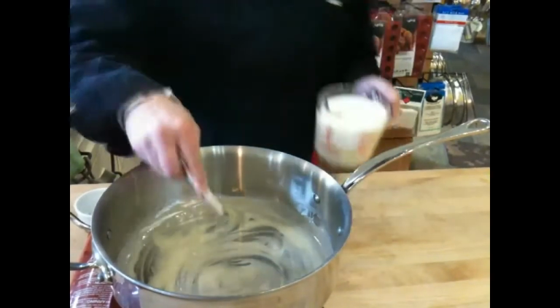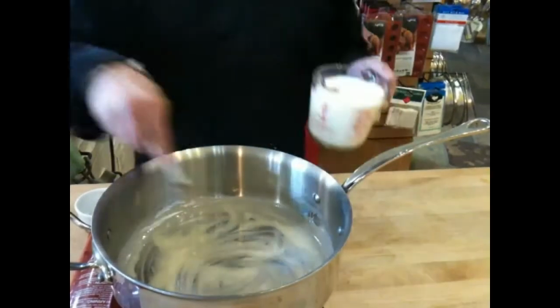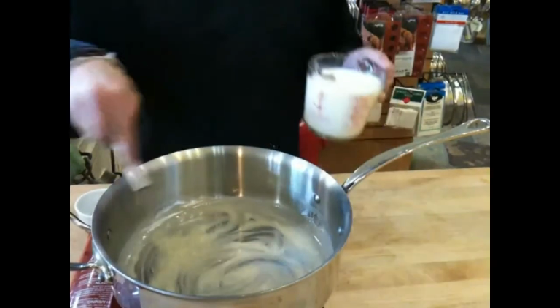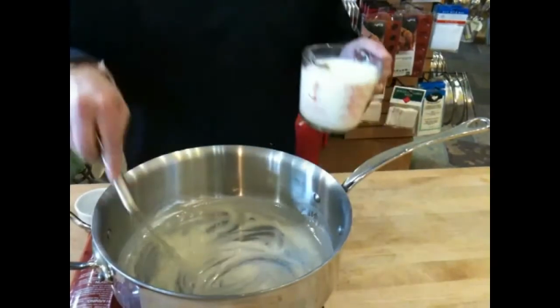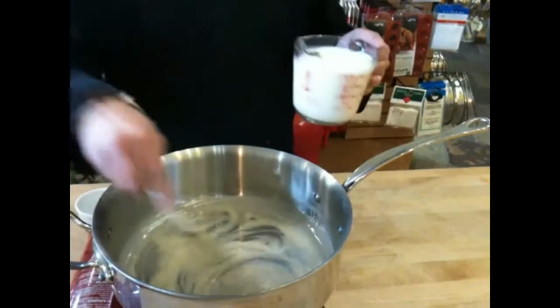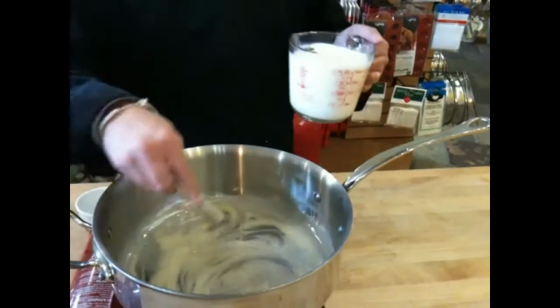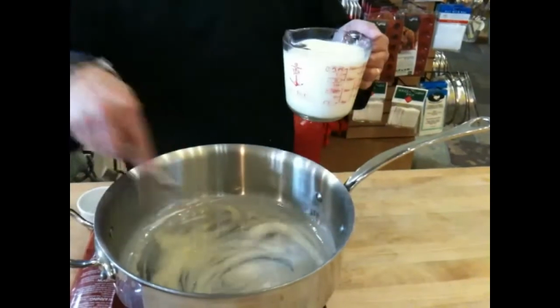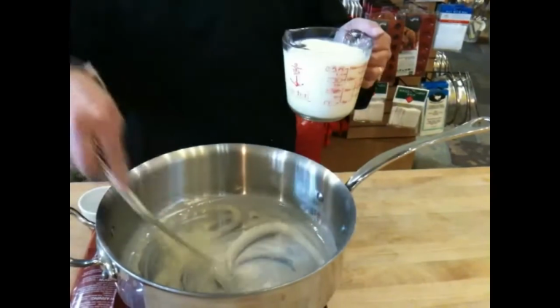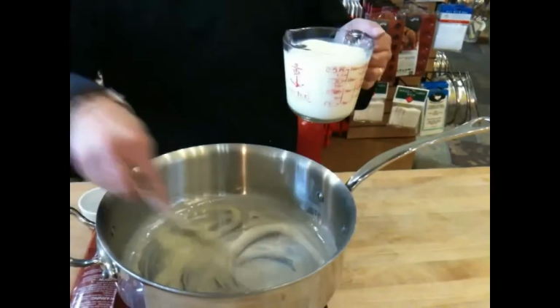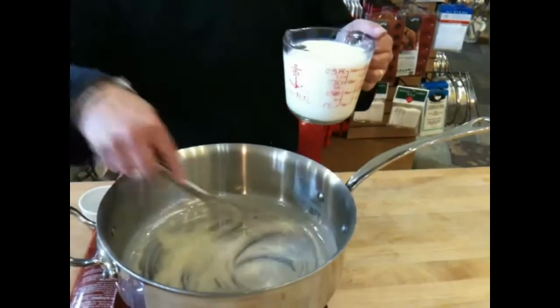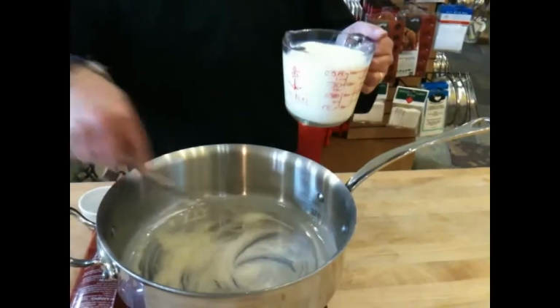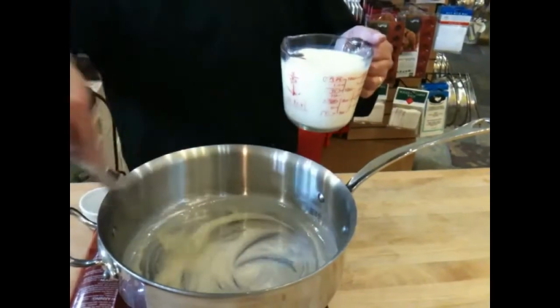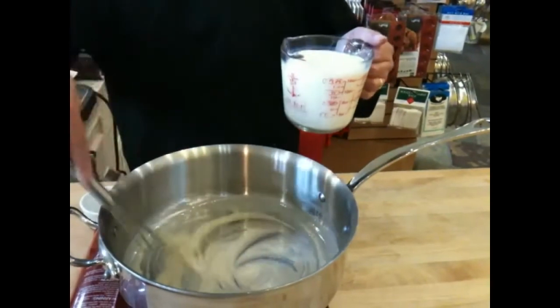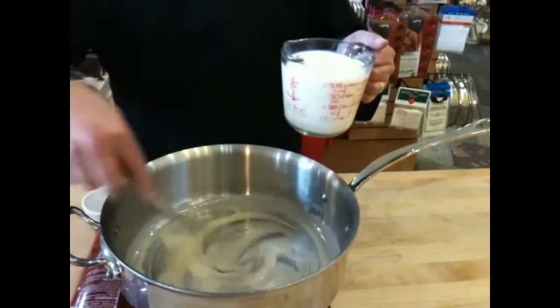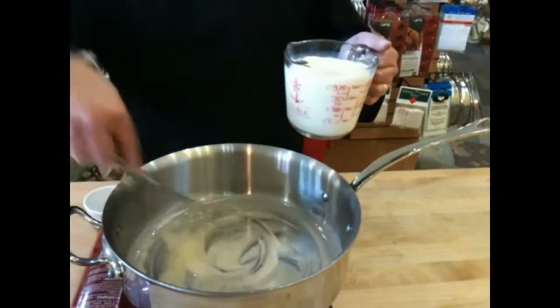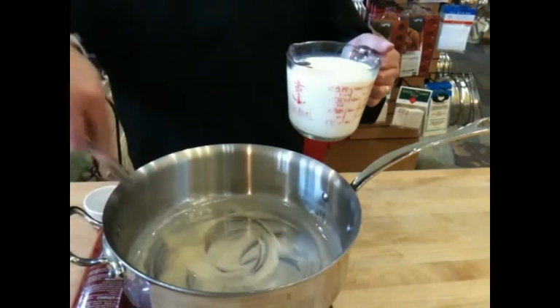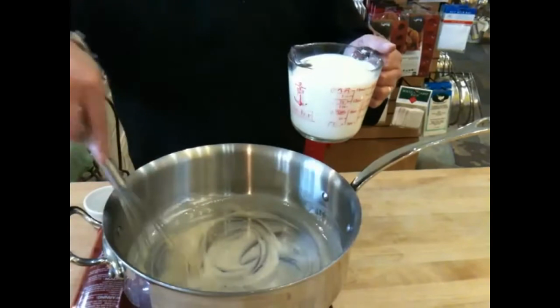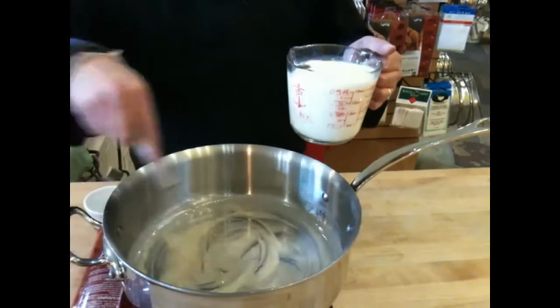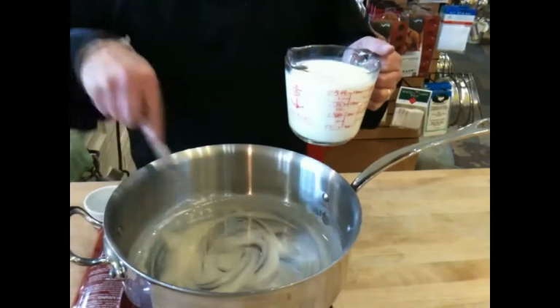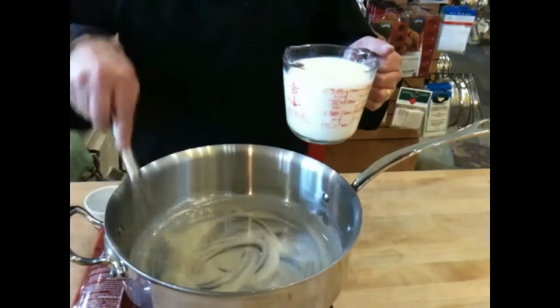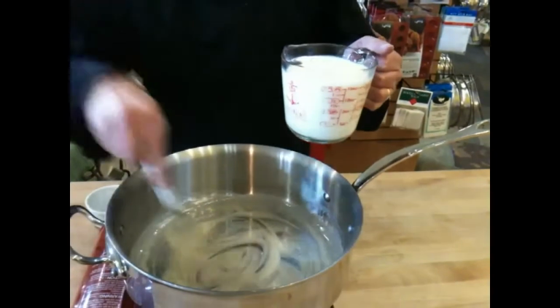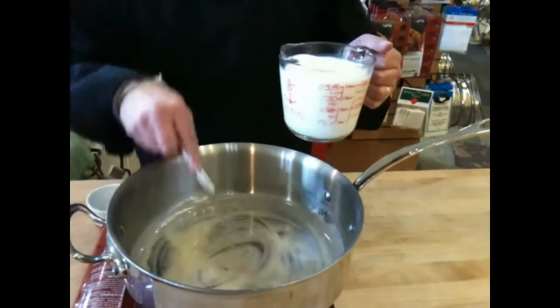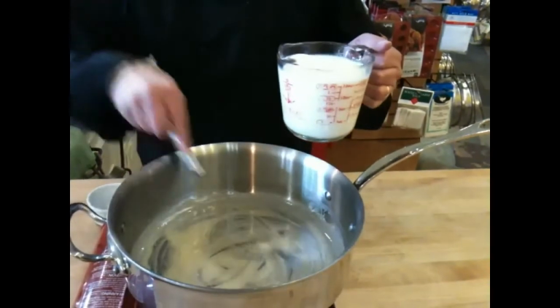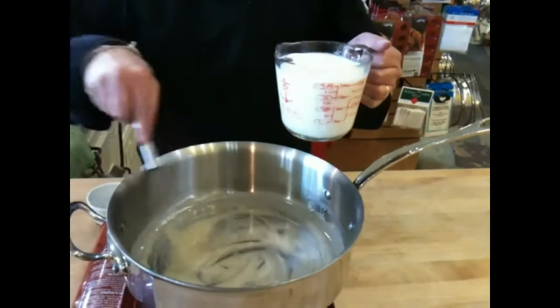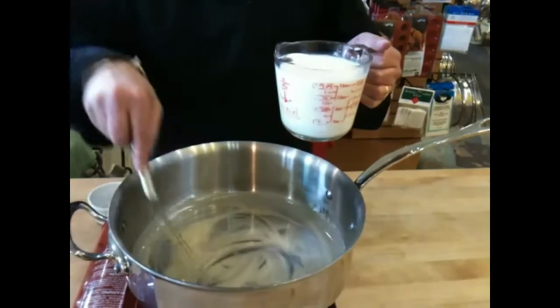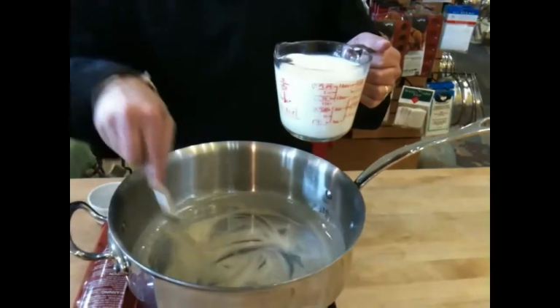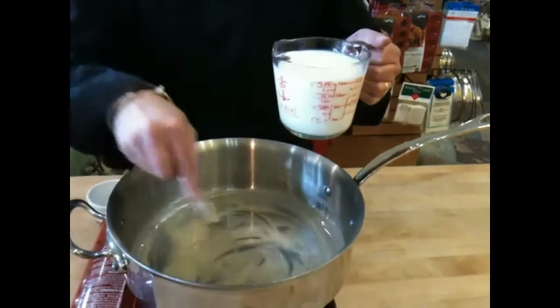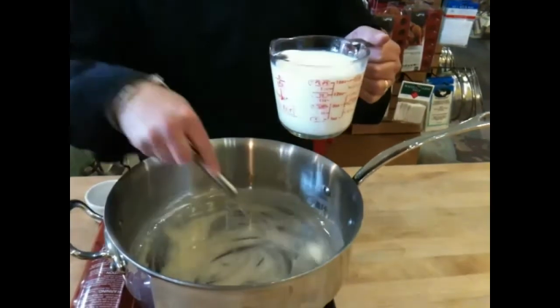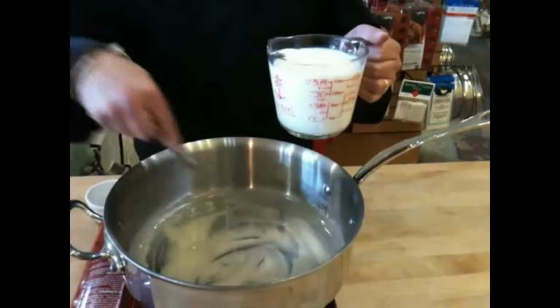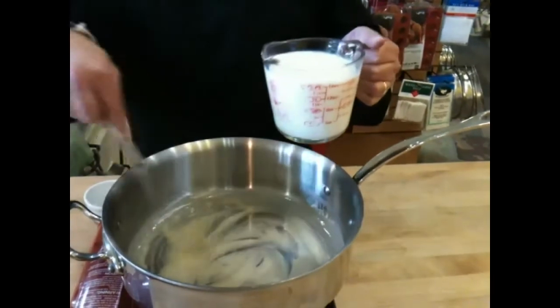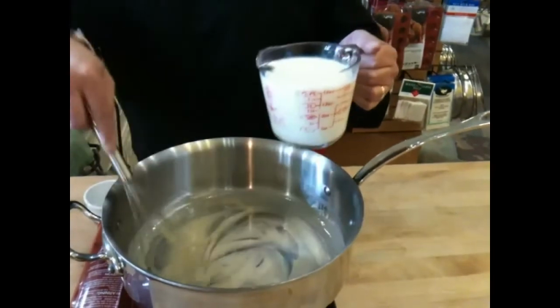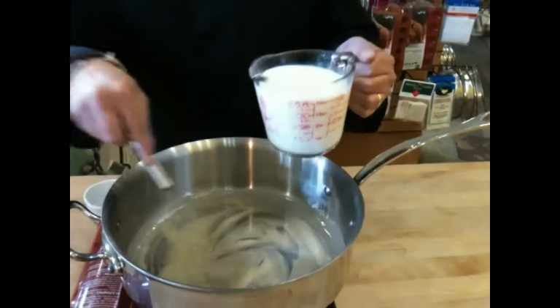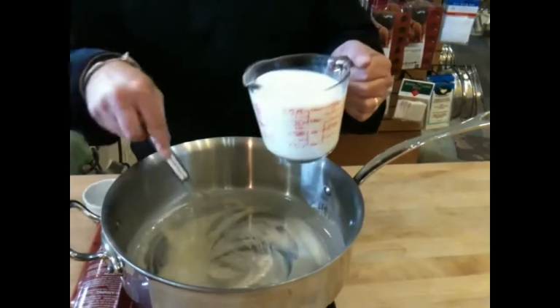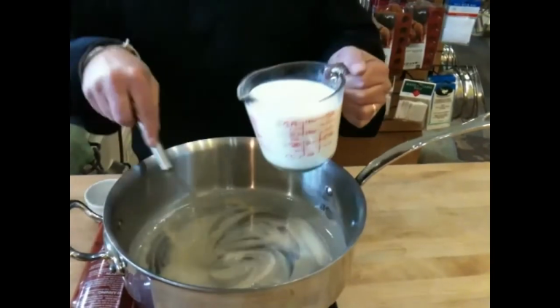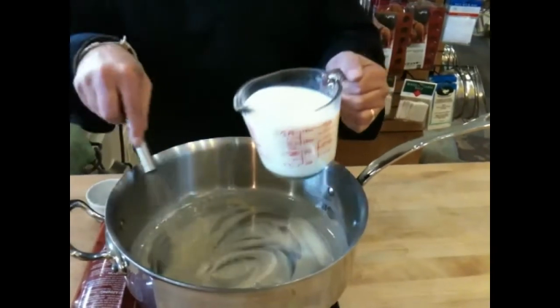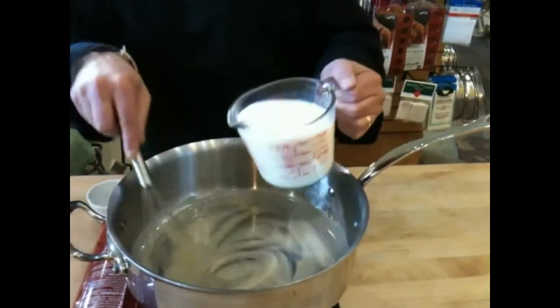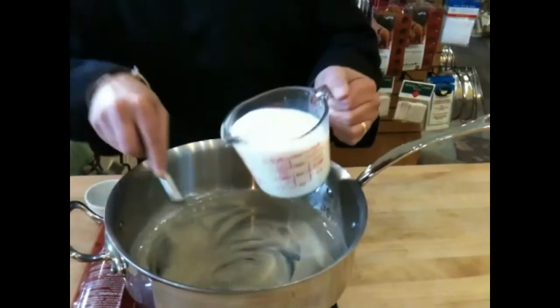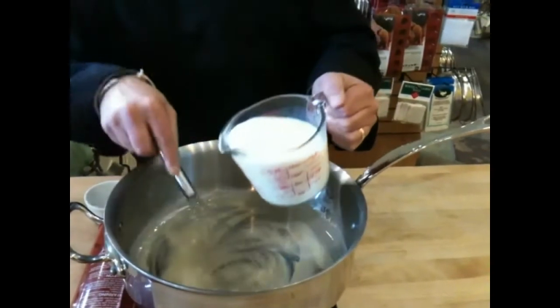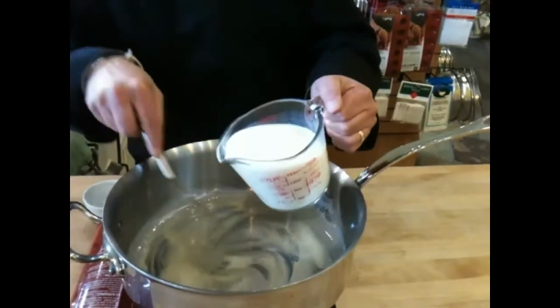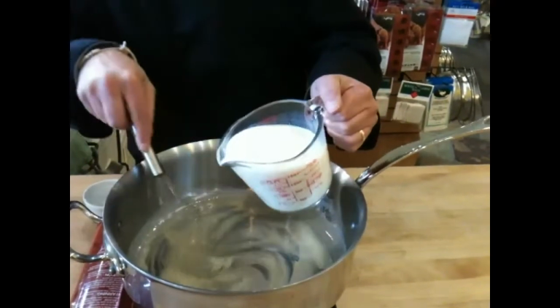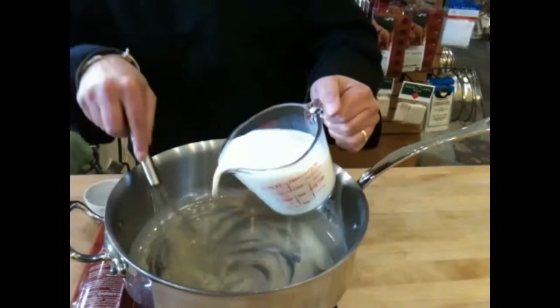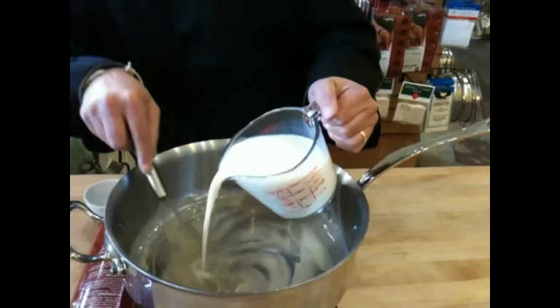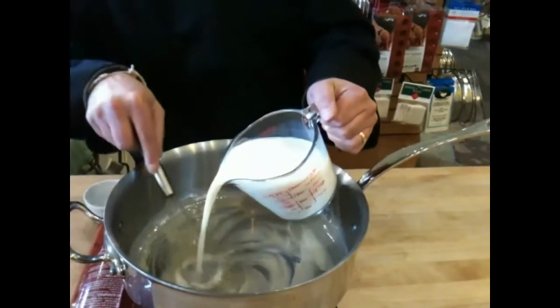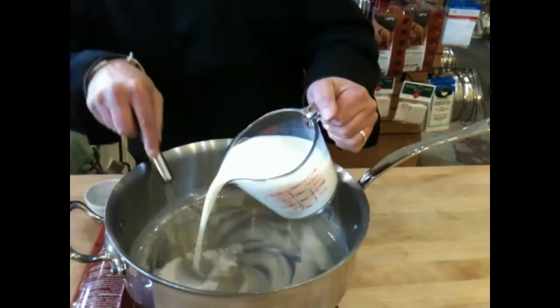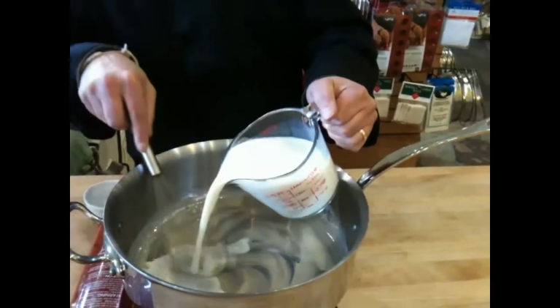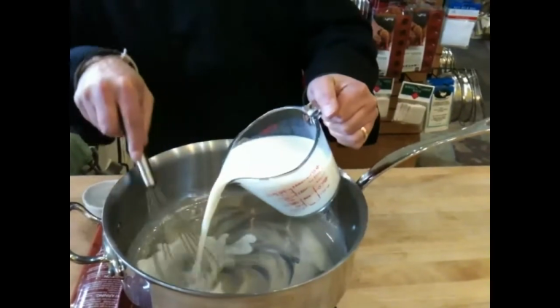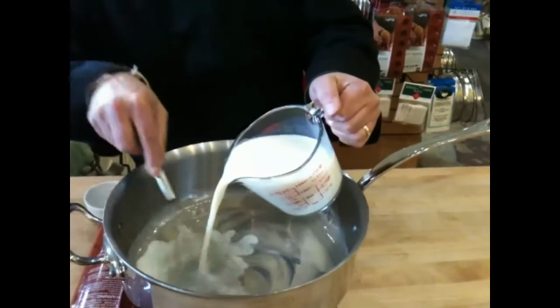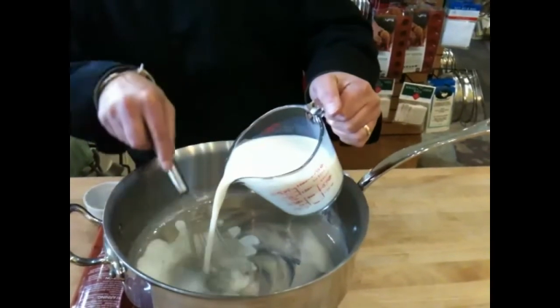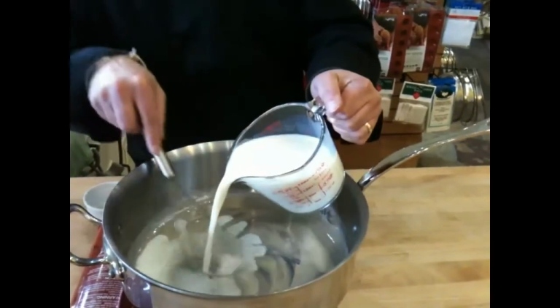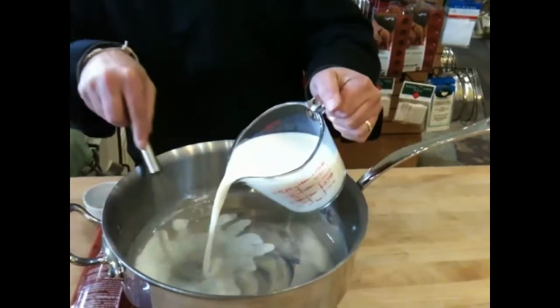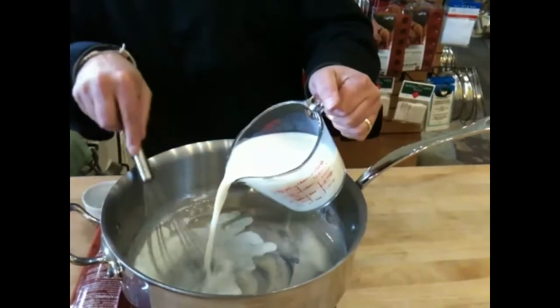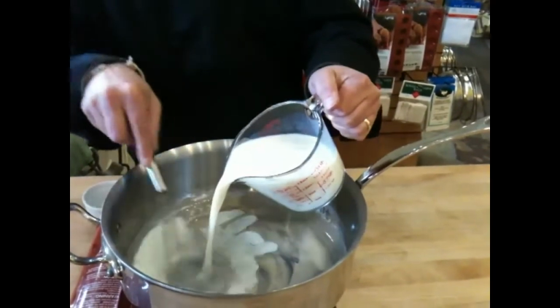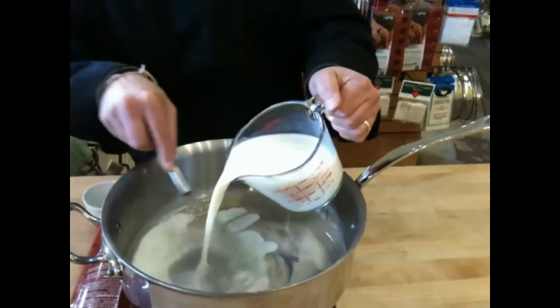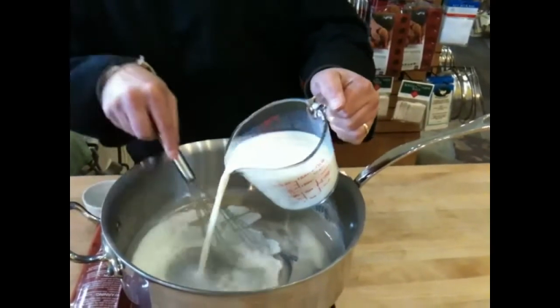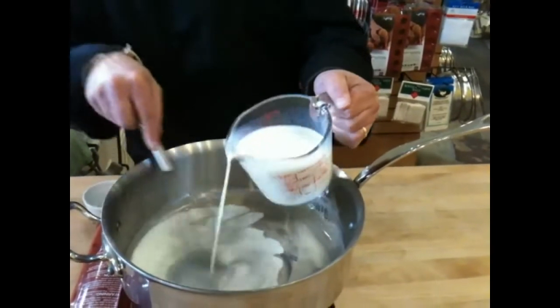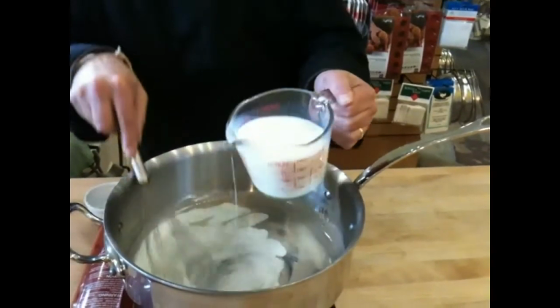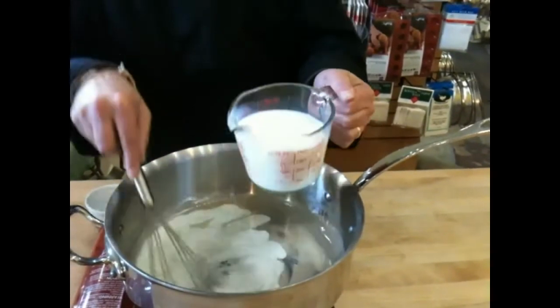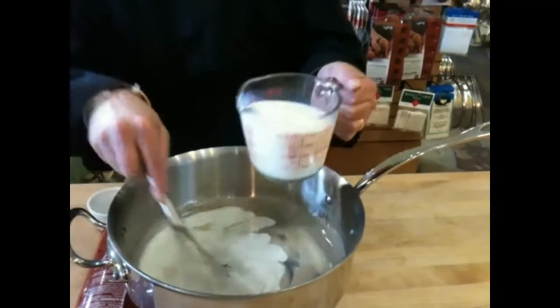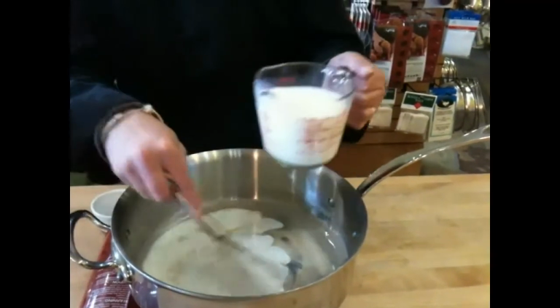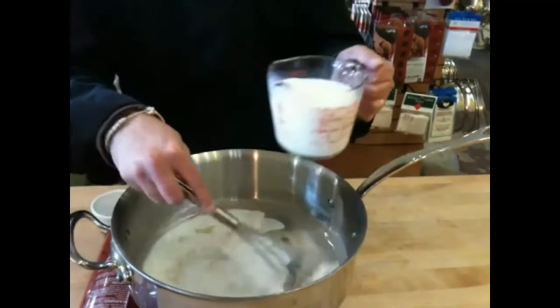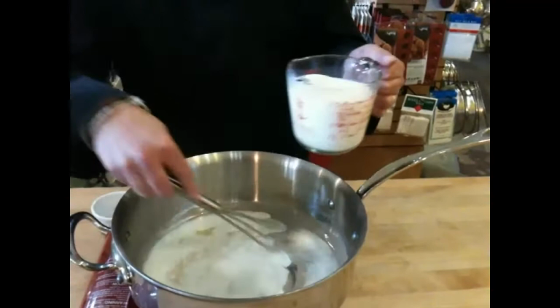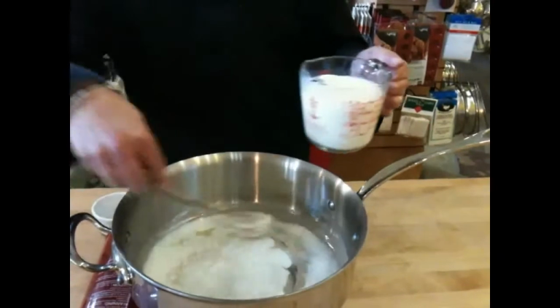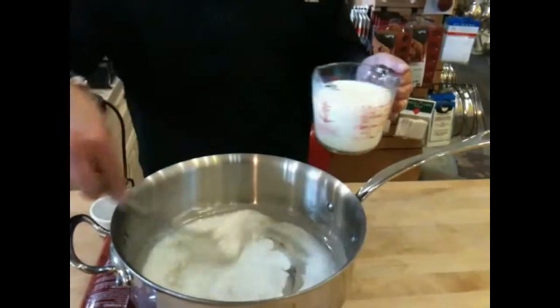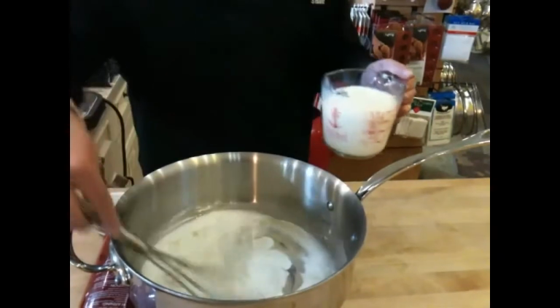Now we're going to add the milk, but the first couple of times we're going to do it a little bit at a time.